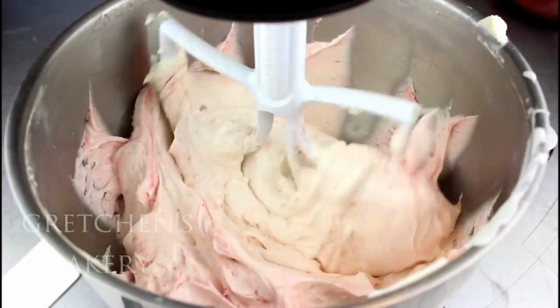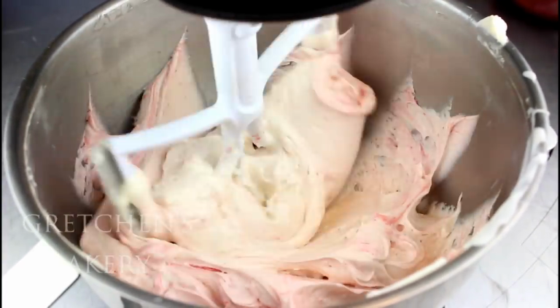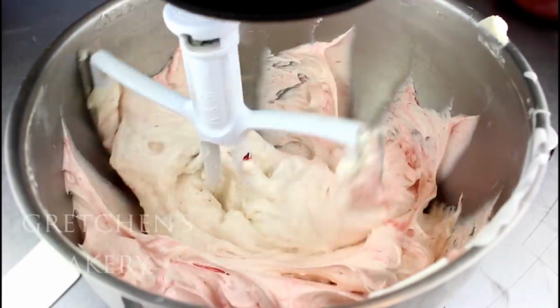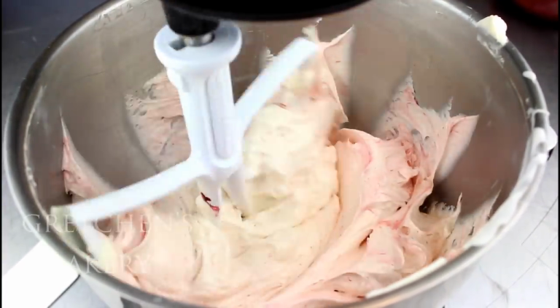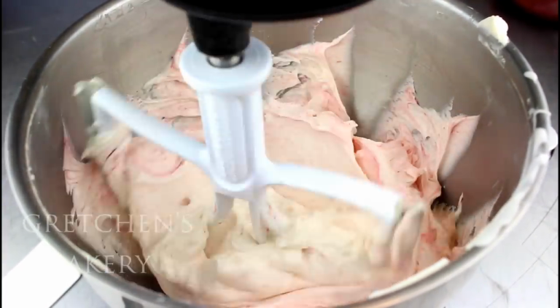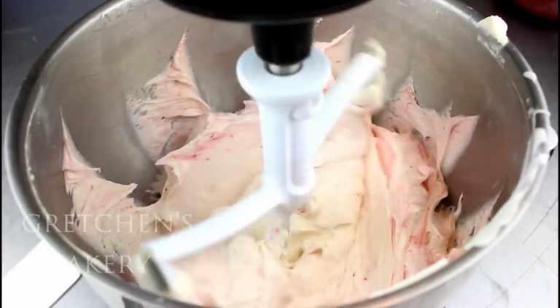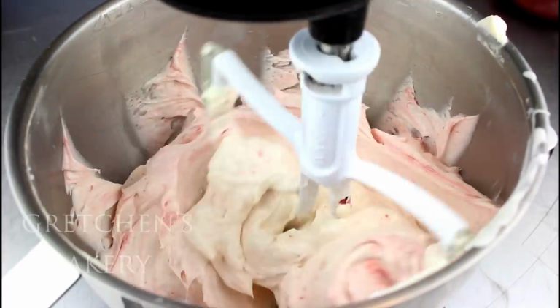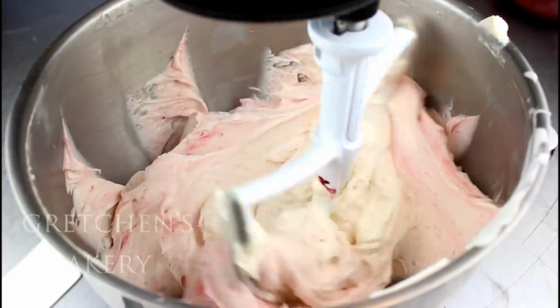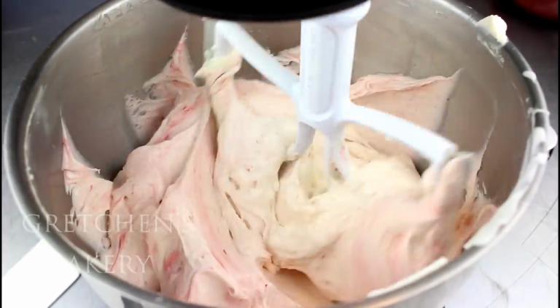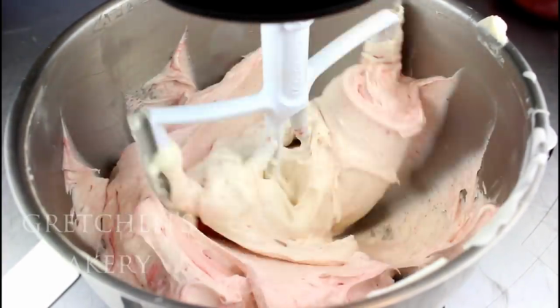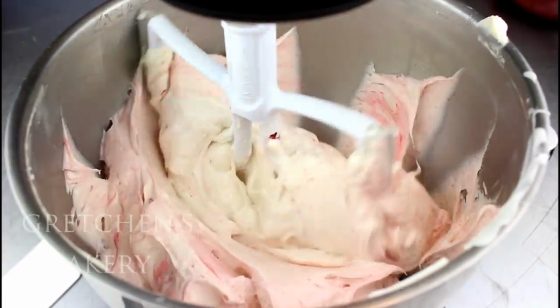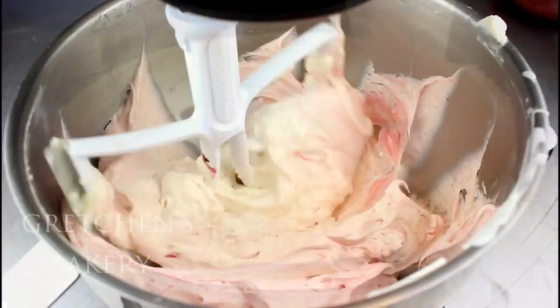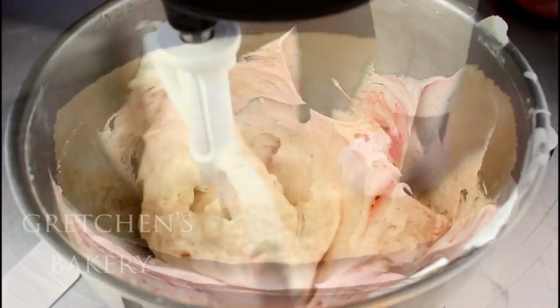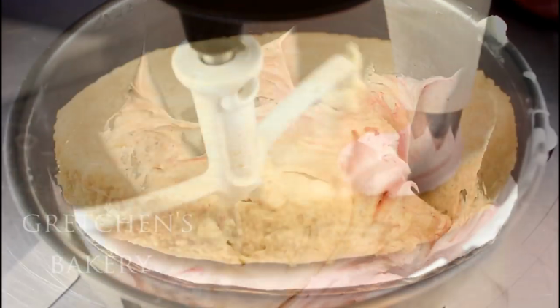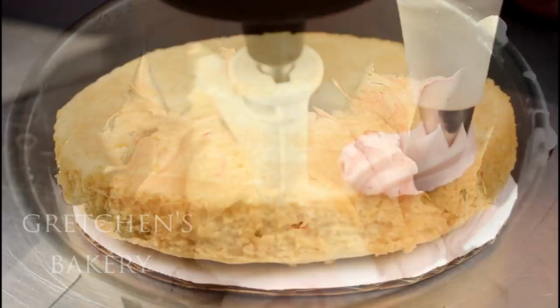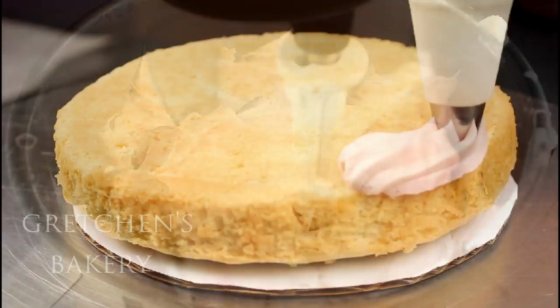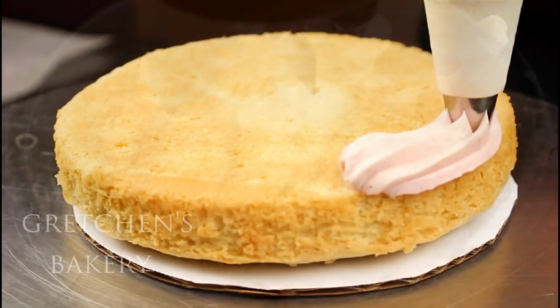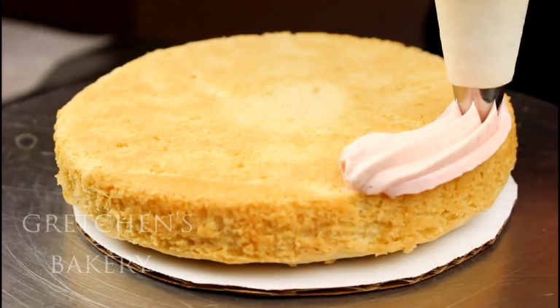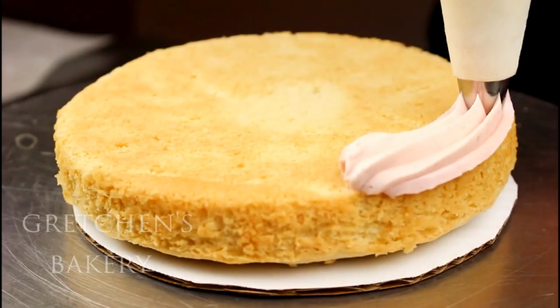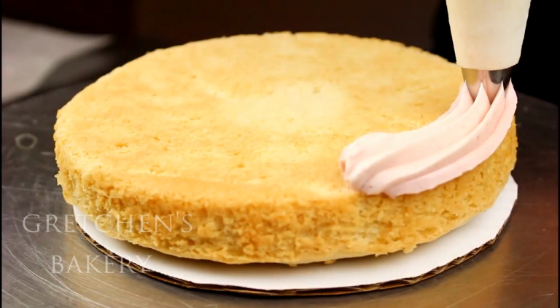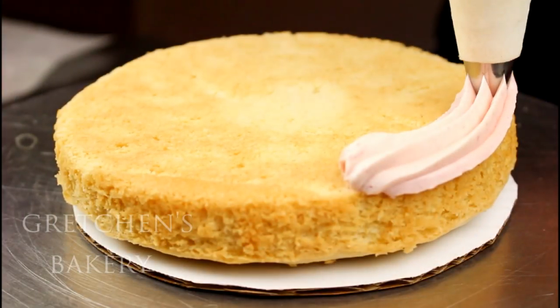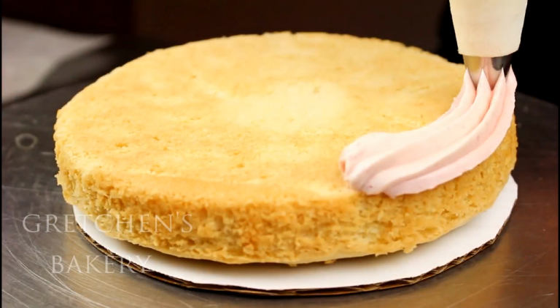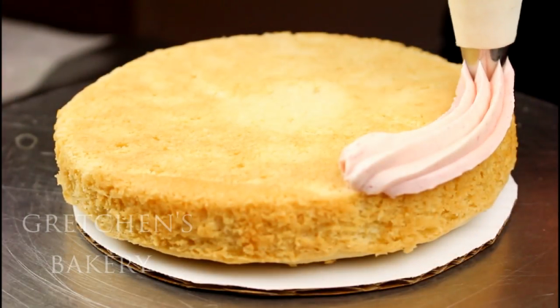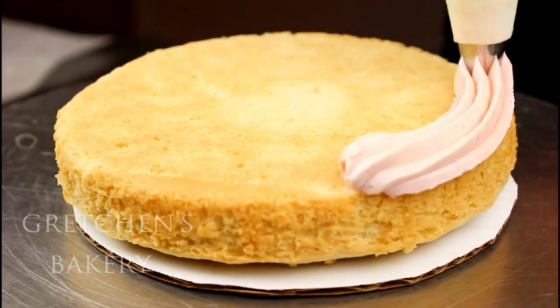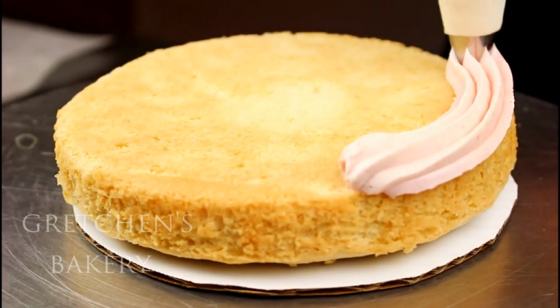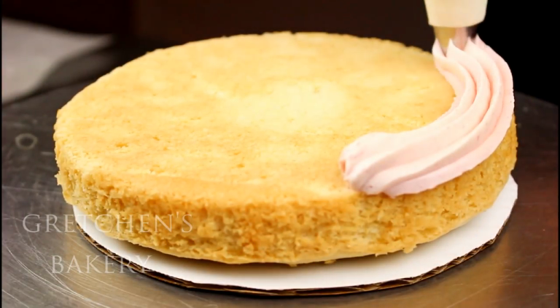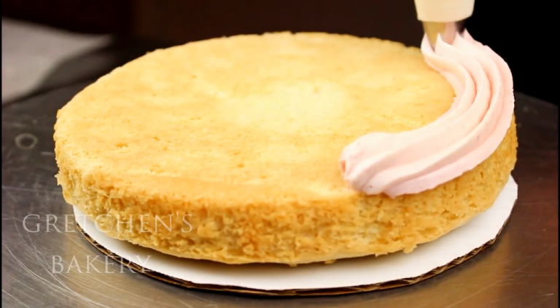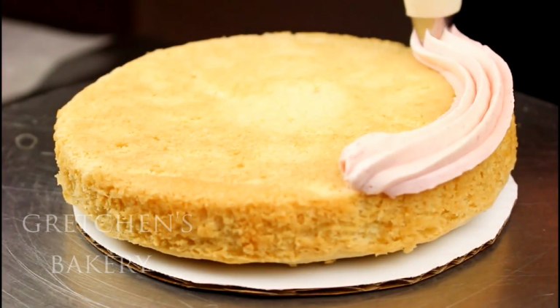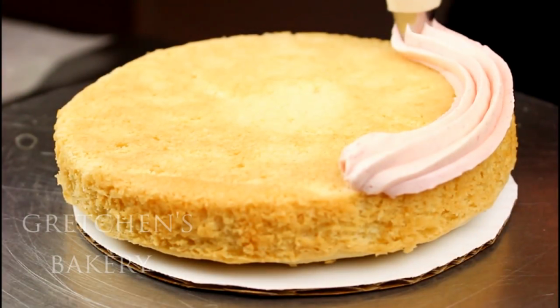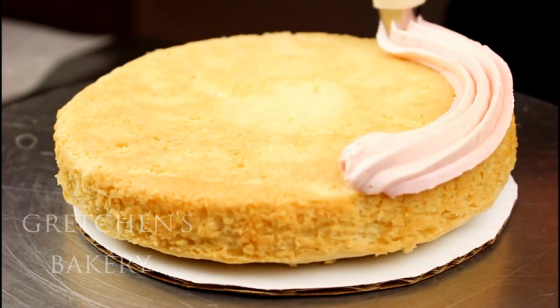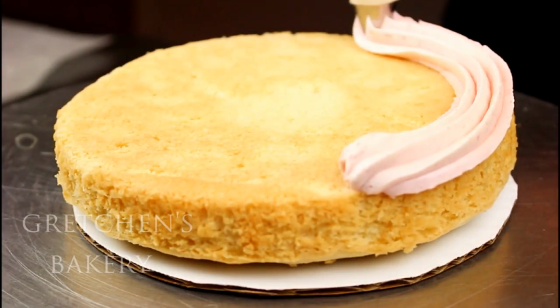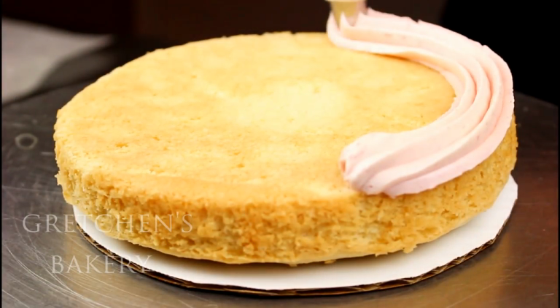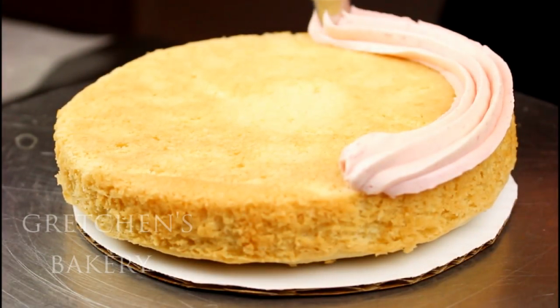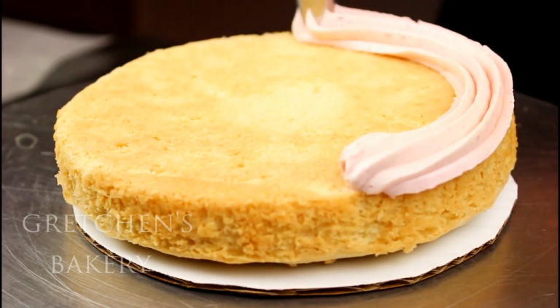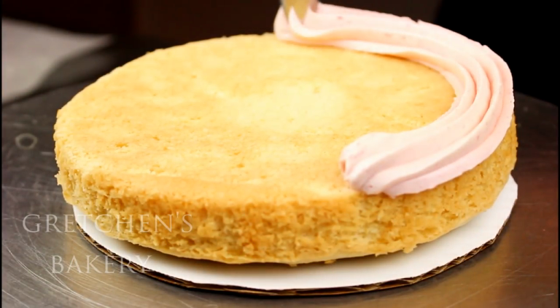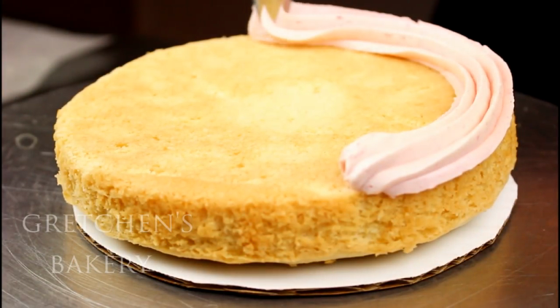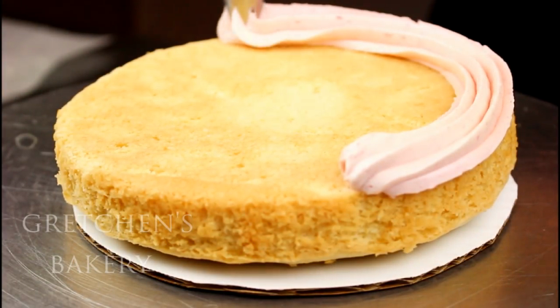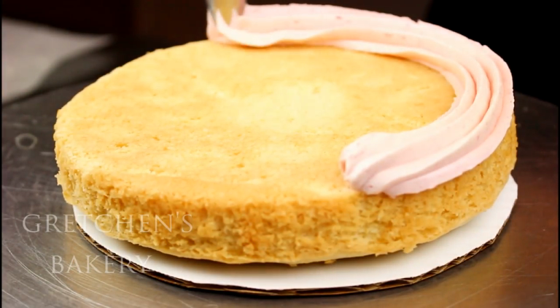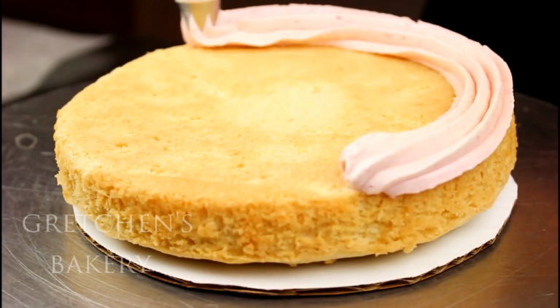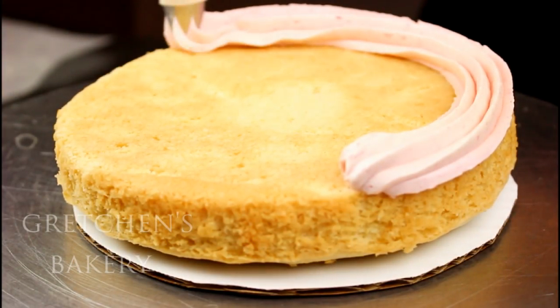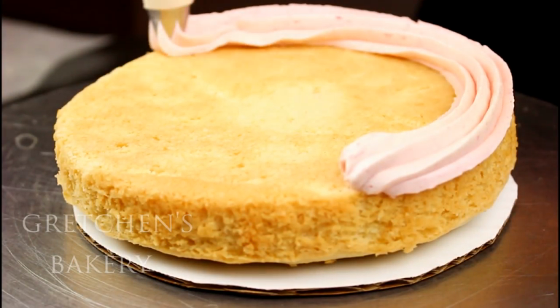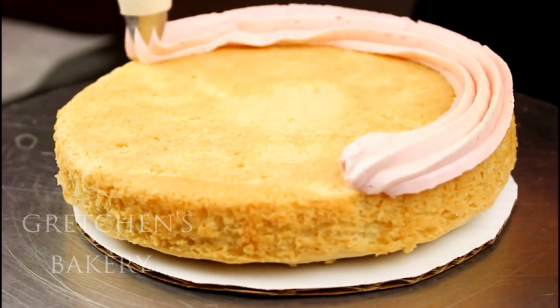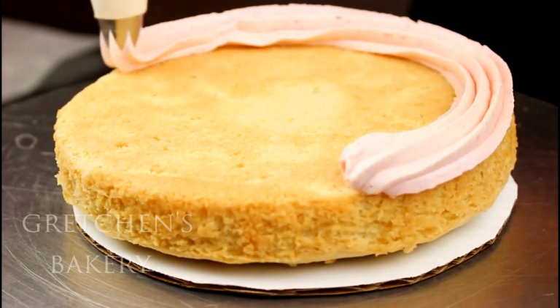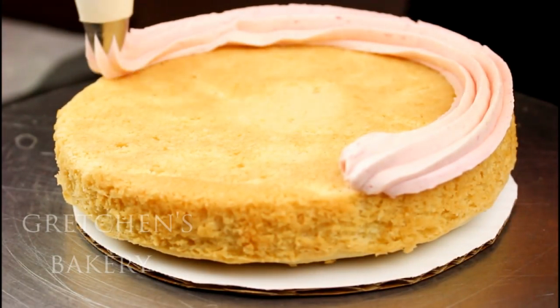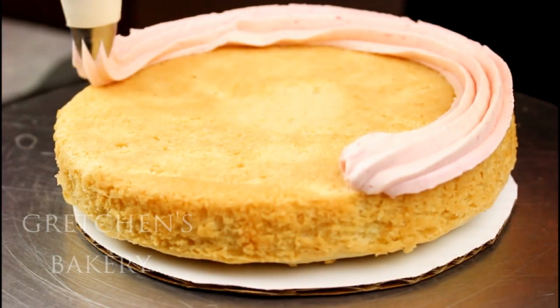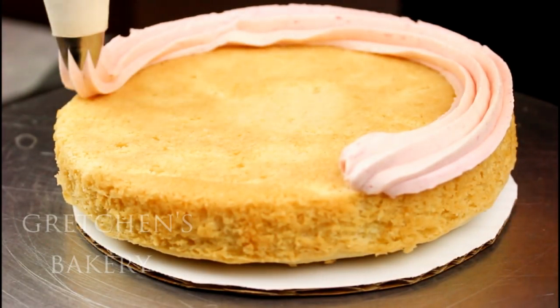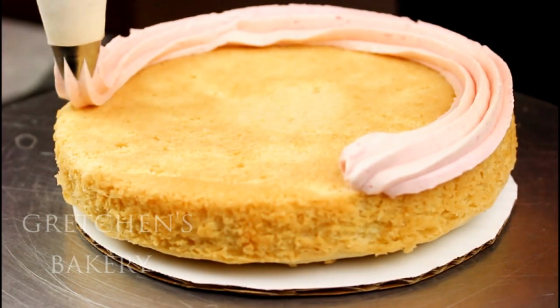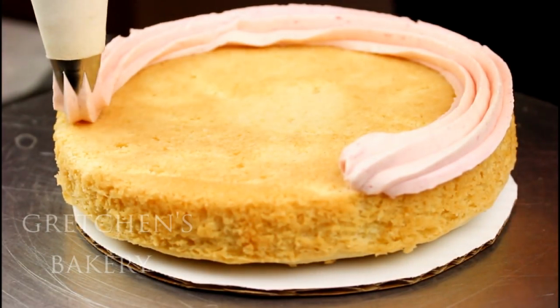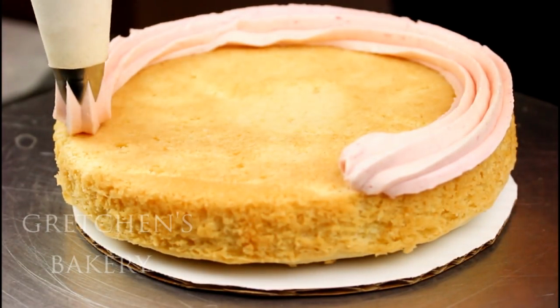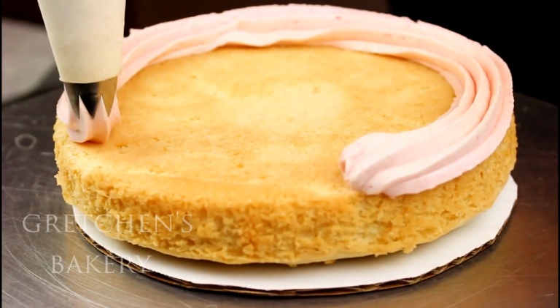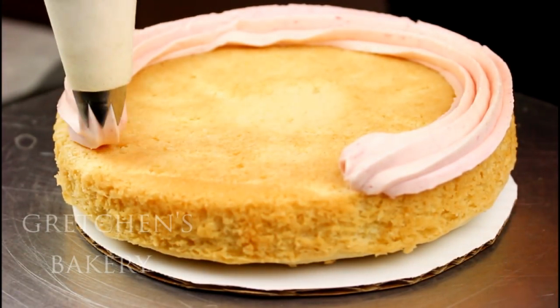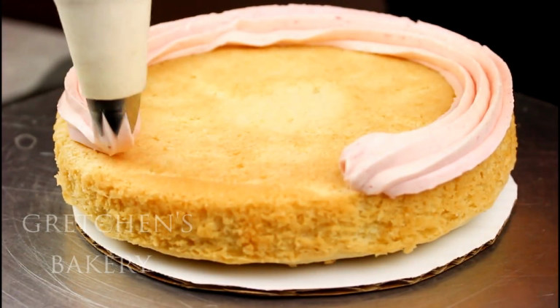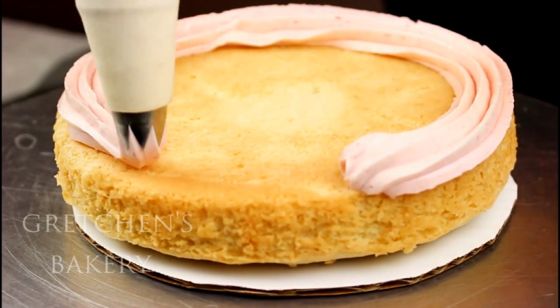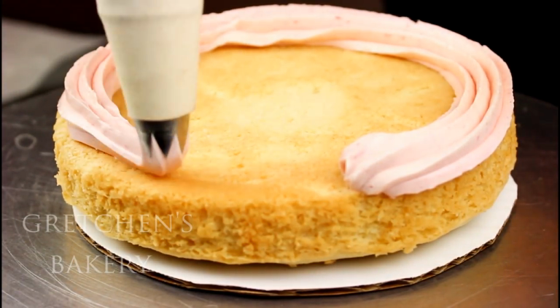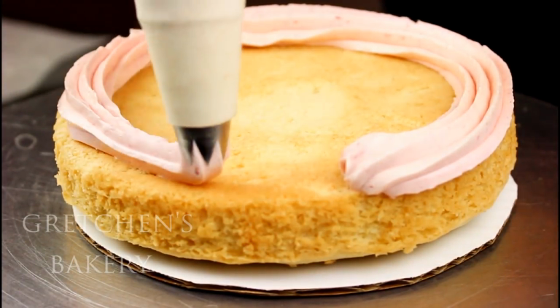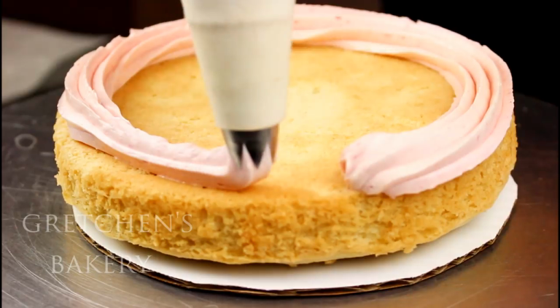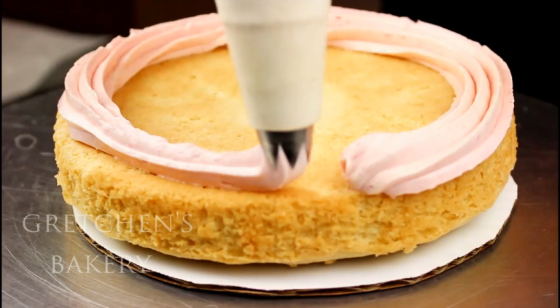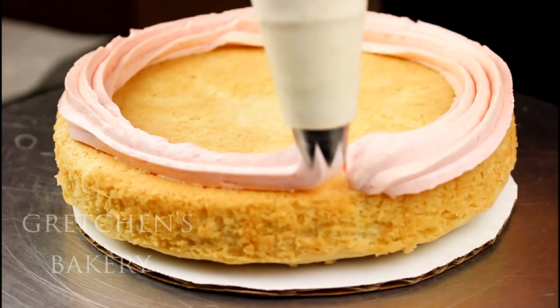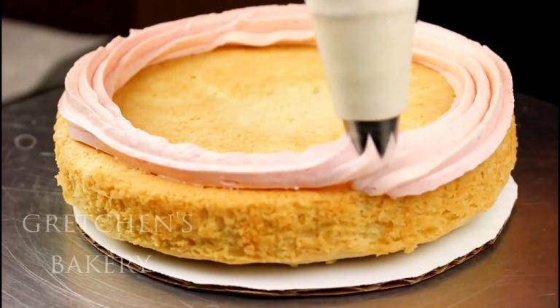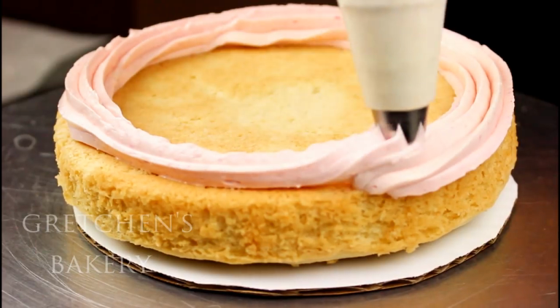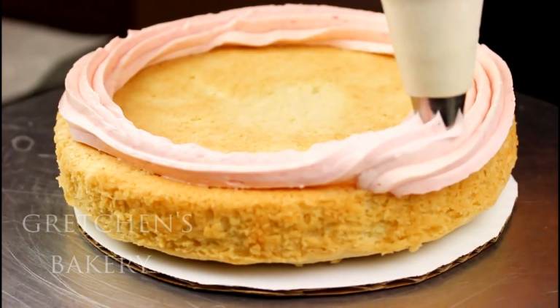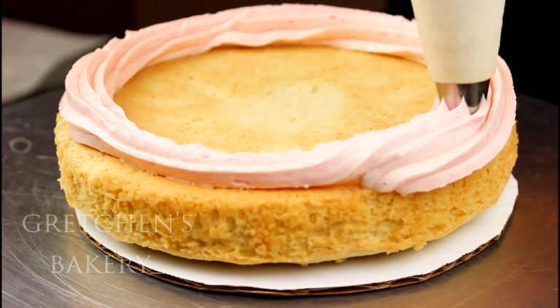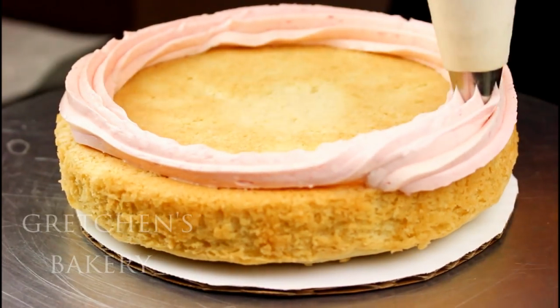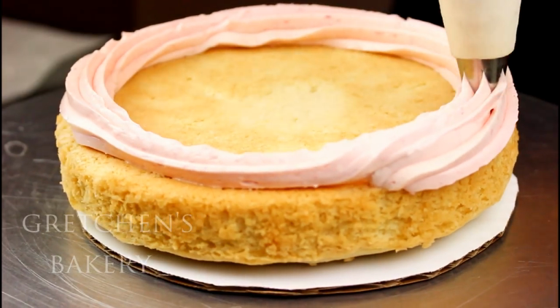This buttercream is so silky smooth — I just know you're gonna love it. It's not too sweet, it's just perfect for a cake like this one. Now we can get to the good part — let's build this masterpiece like a boss.